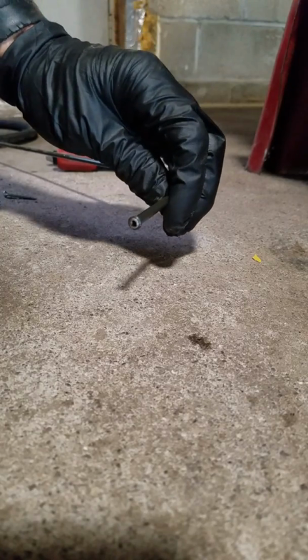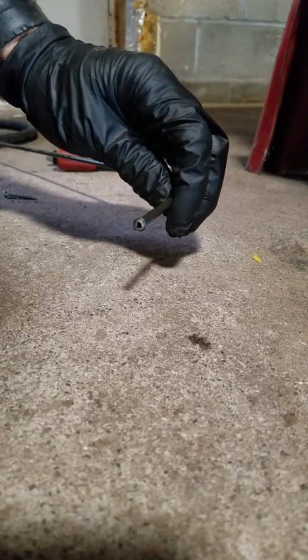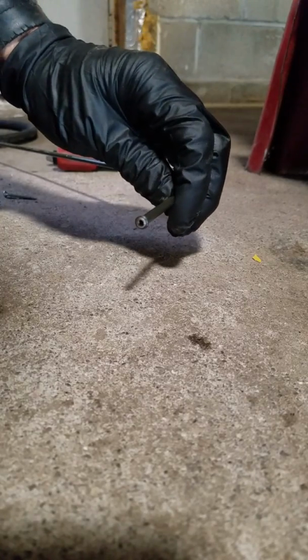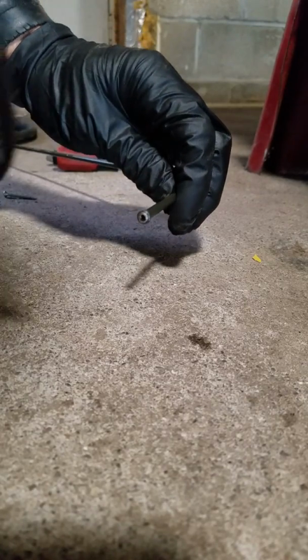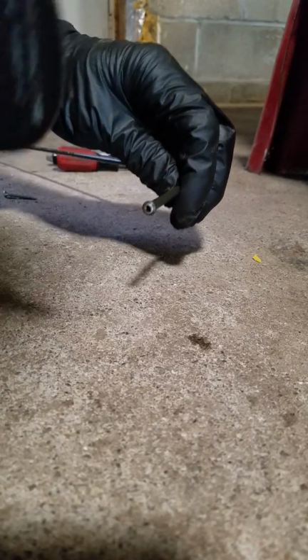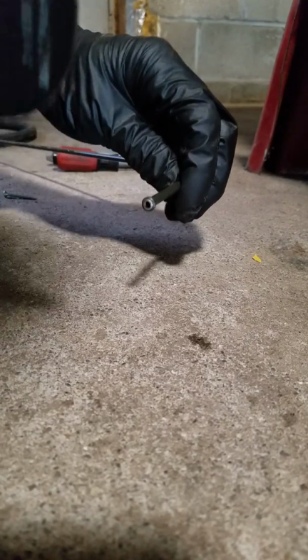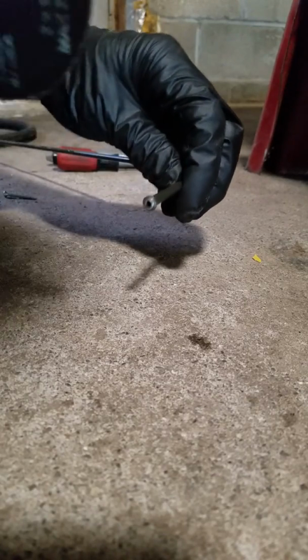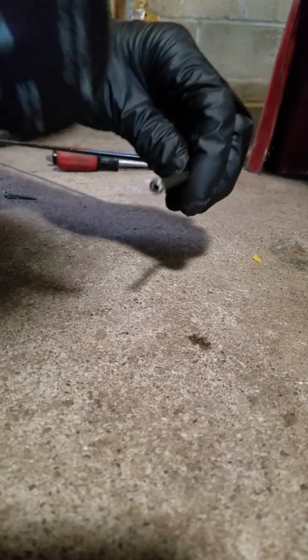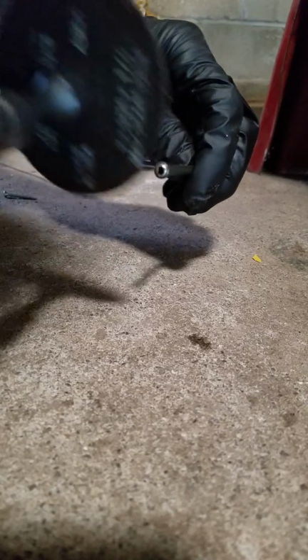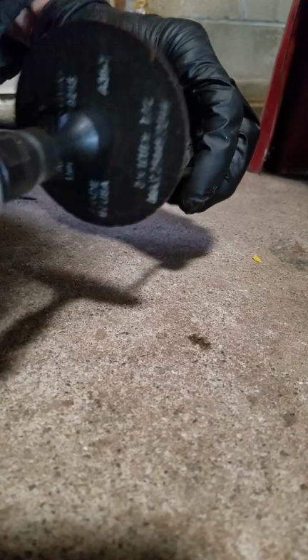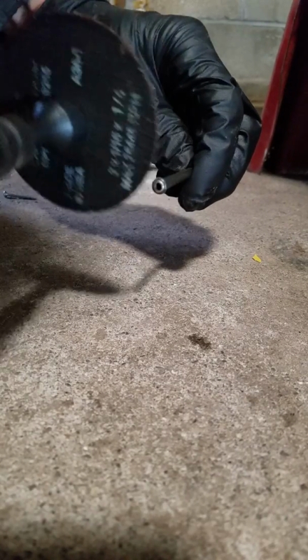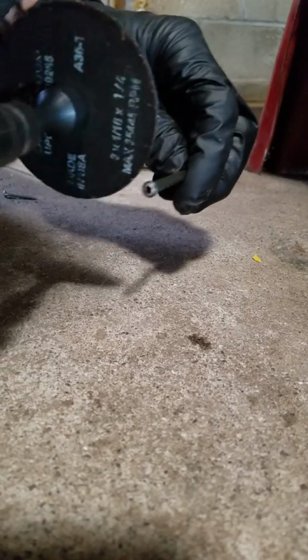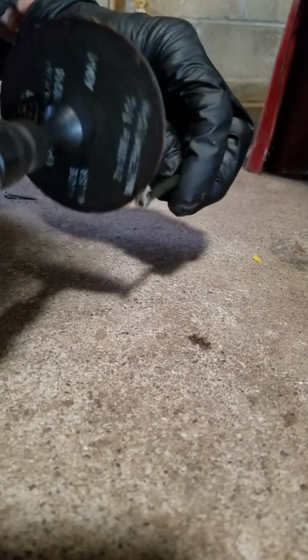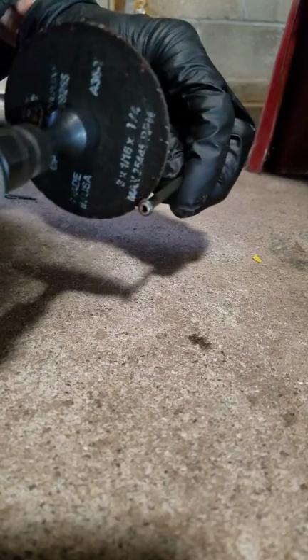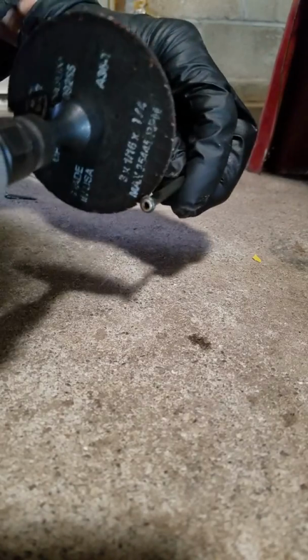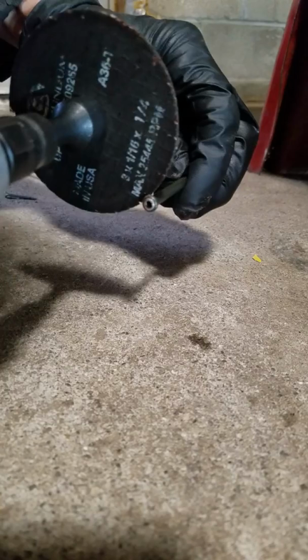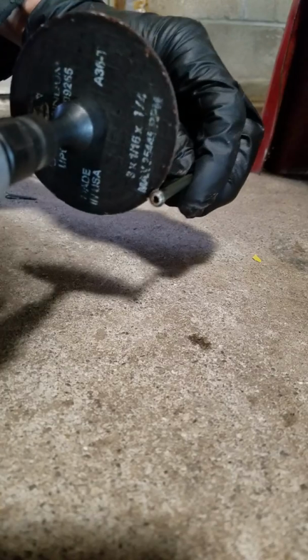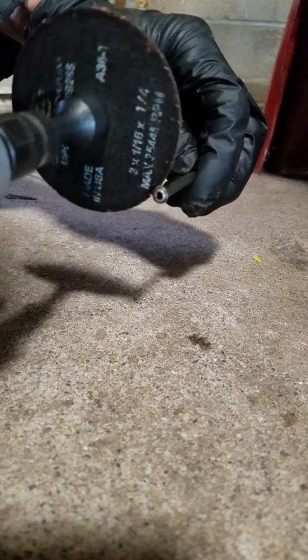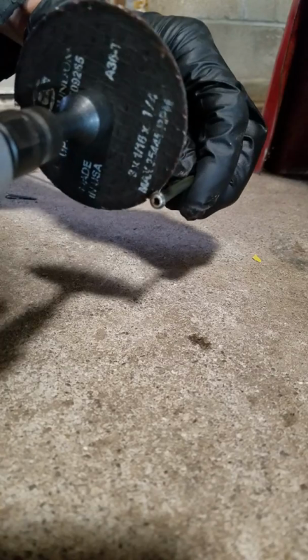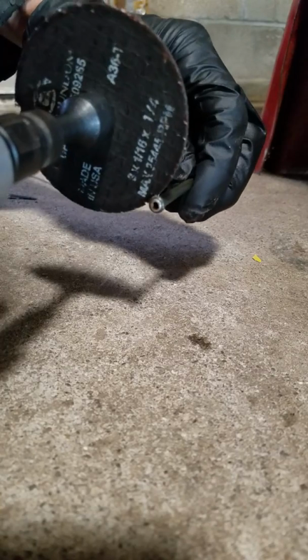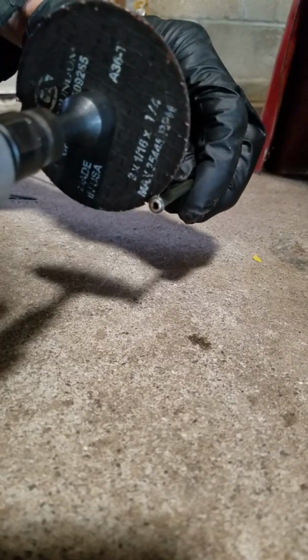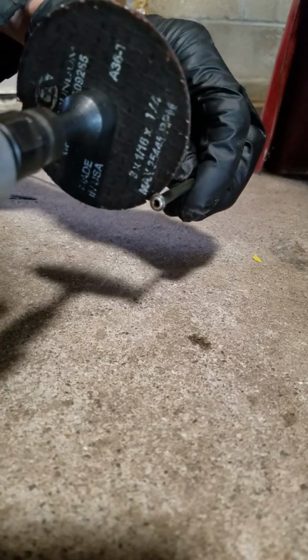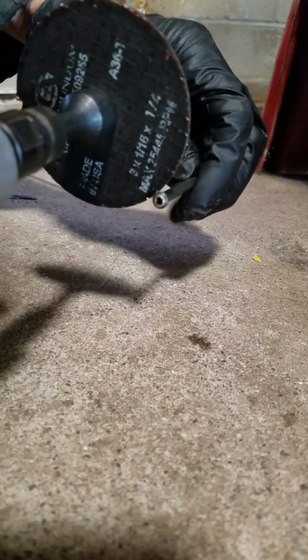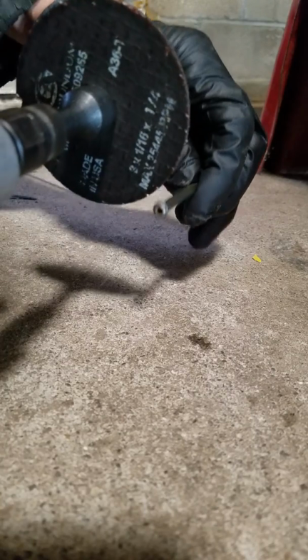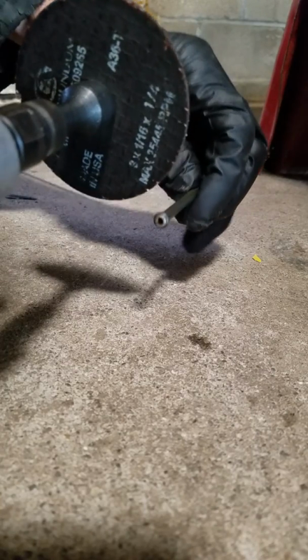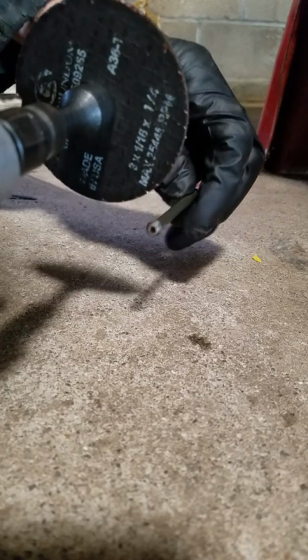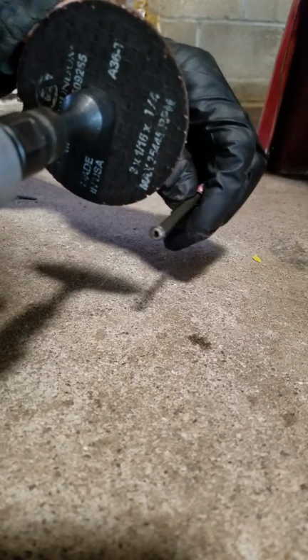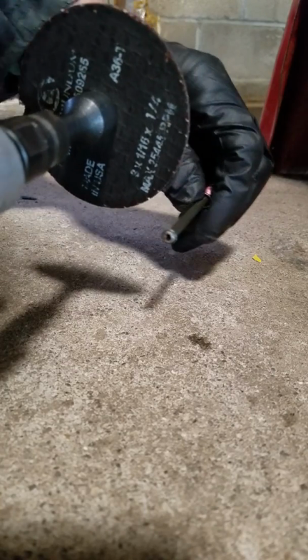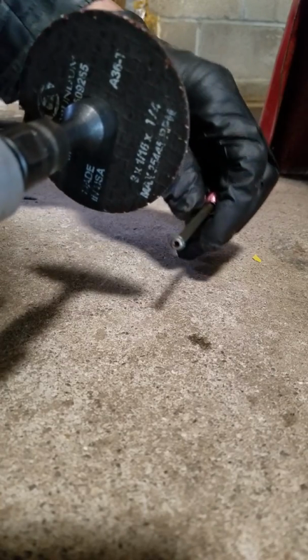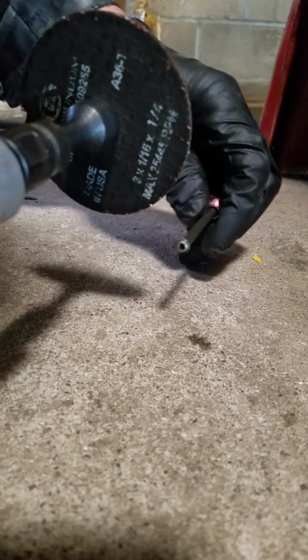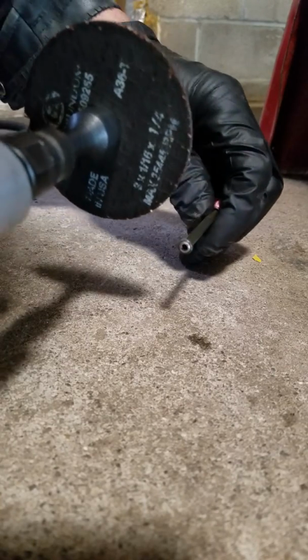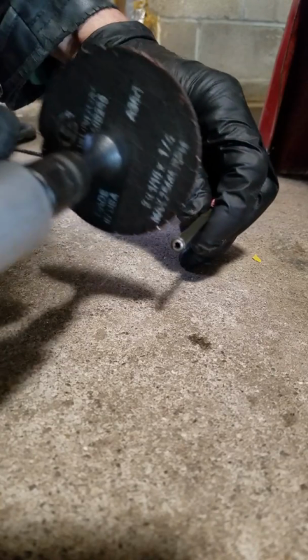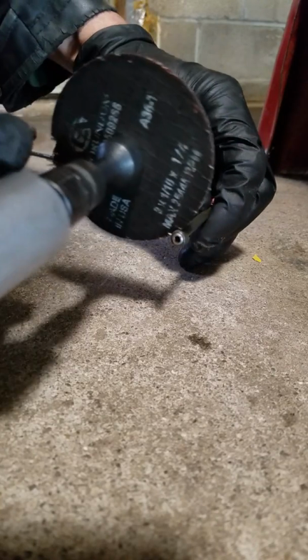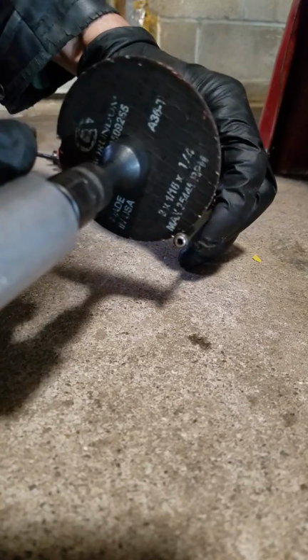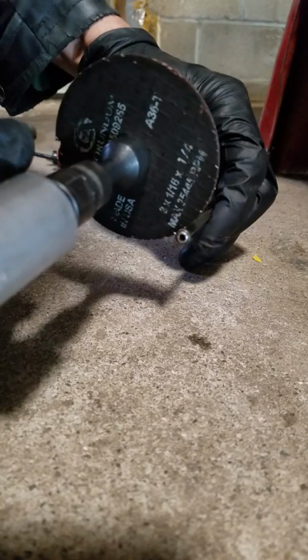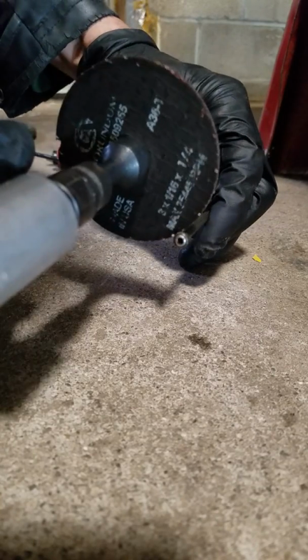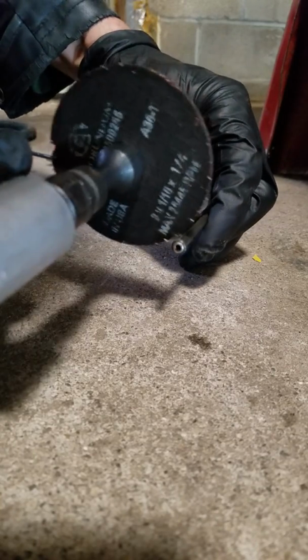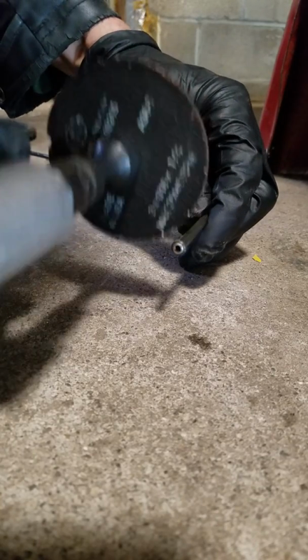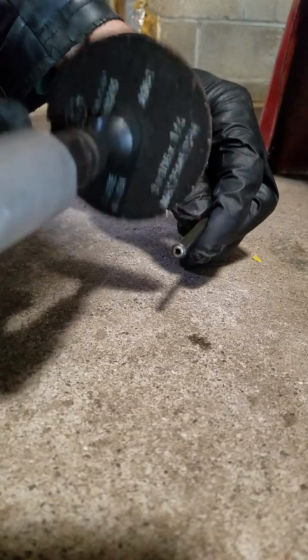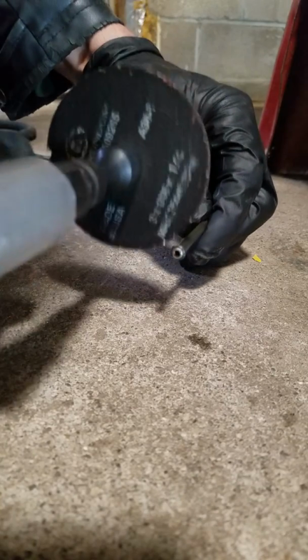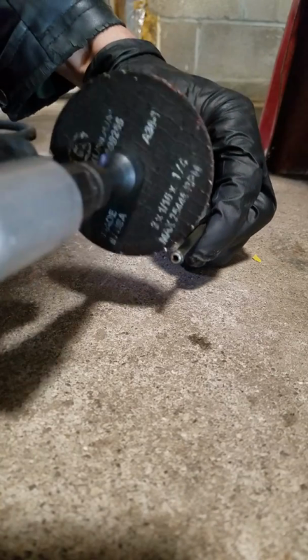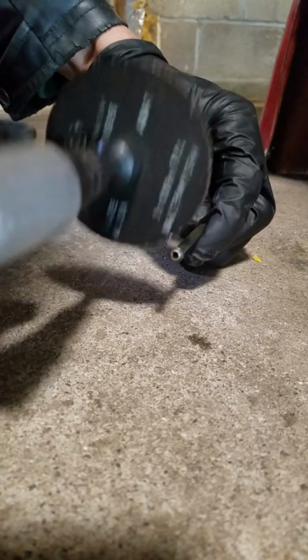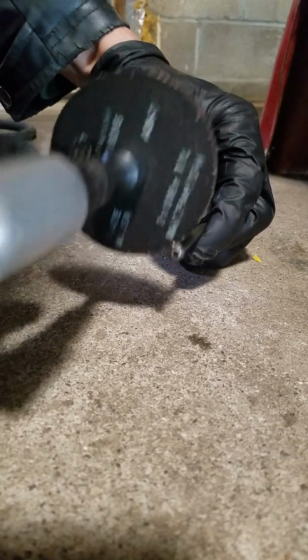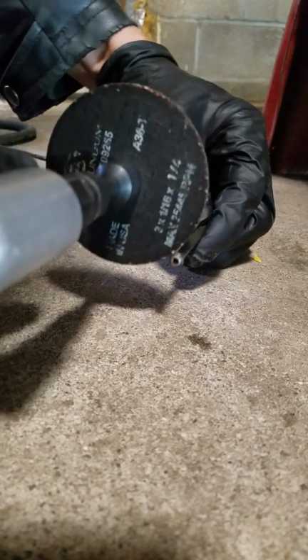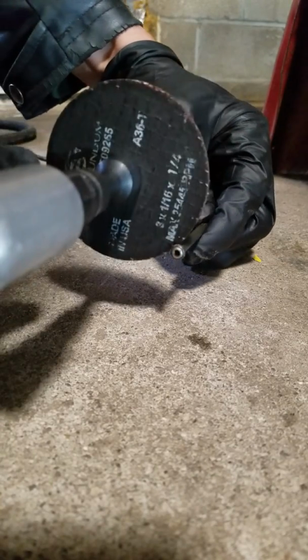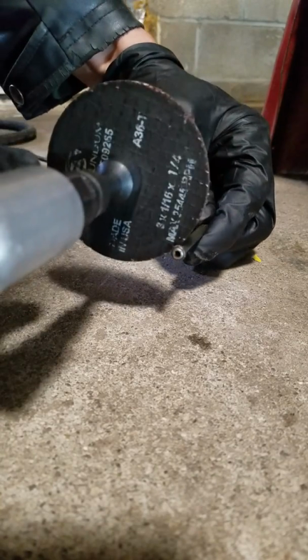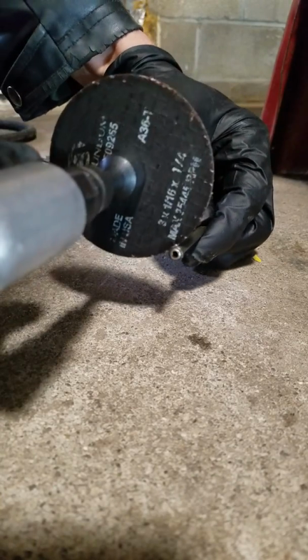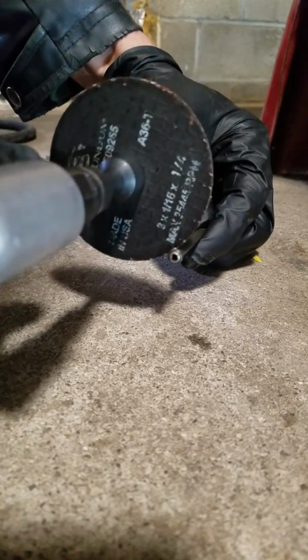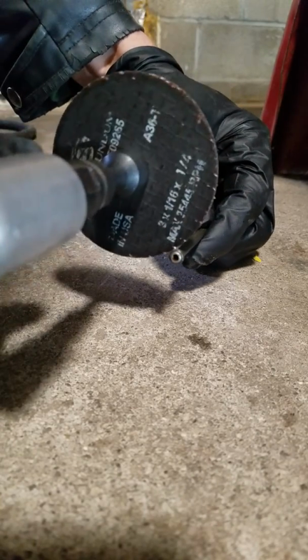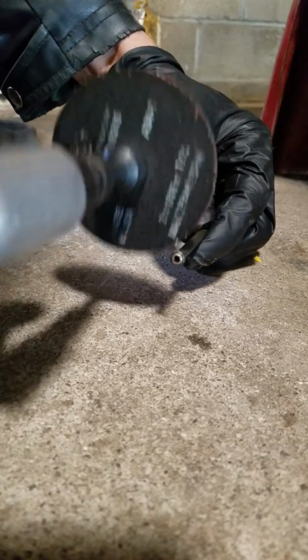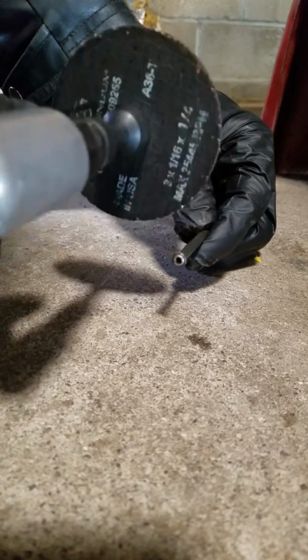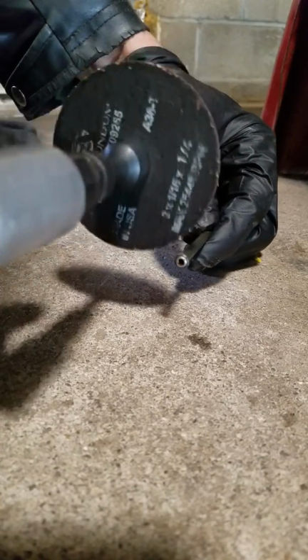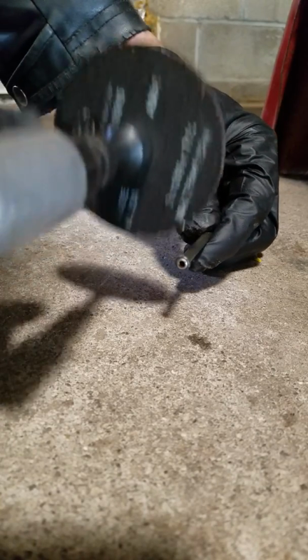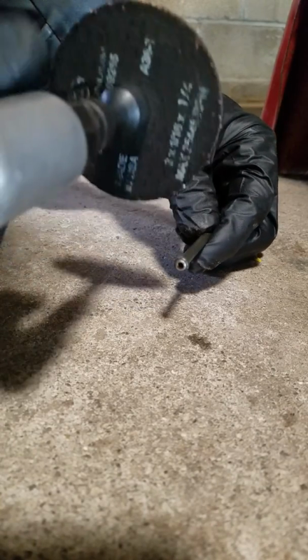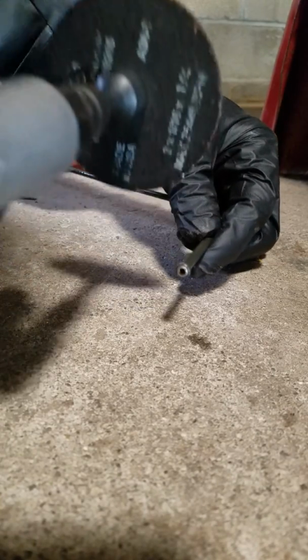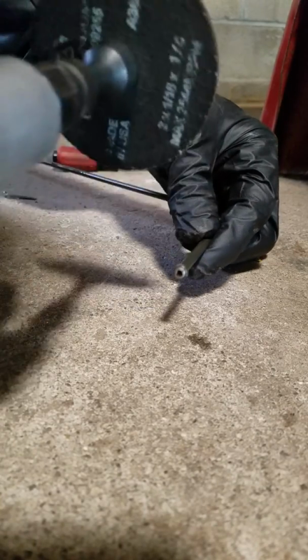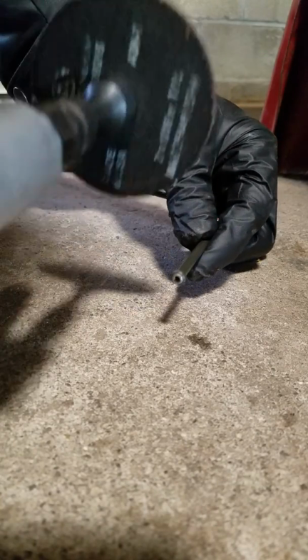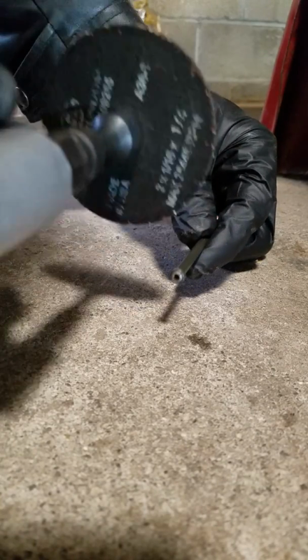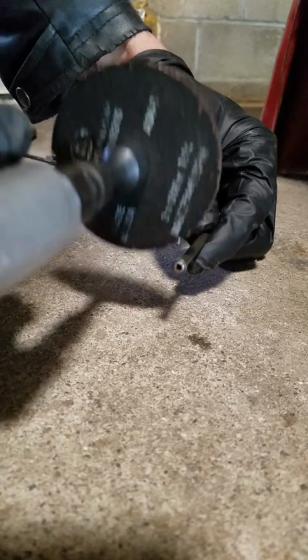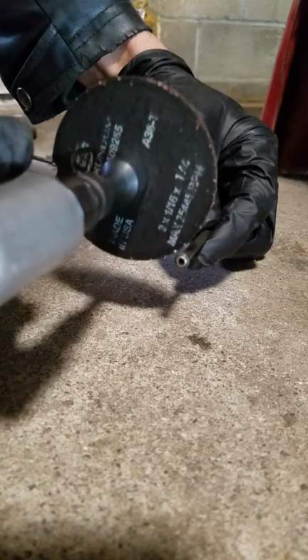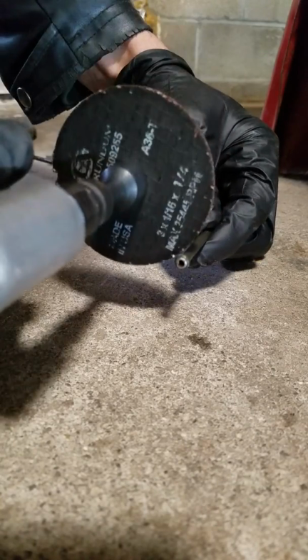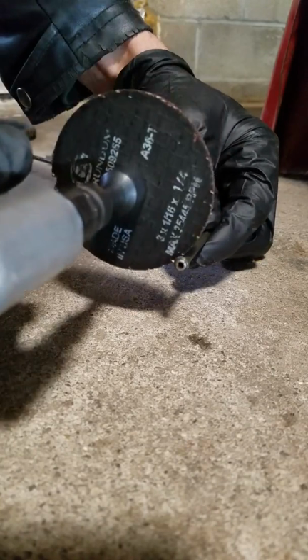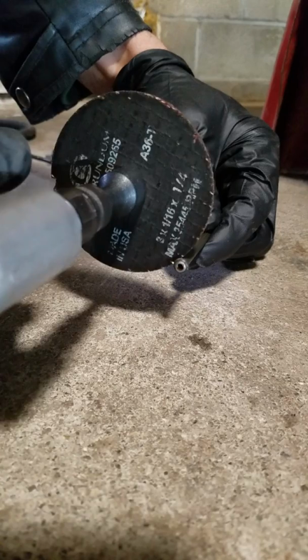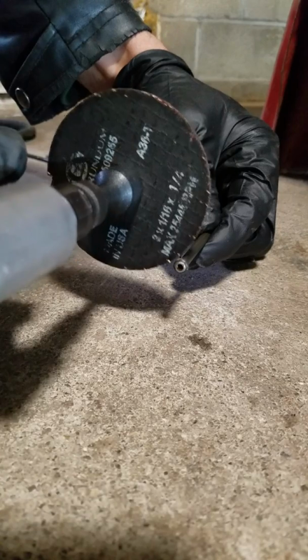I'm going to cut this nipple off here with the cutoff wheel. You want to make sure that you get the burrs off after you're done.